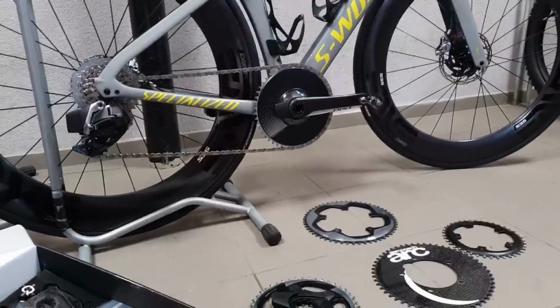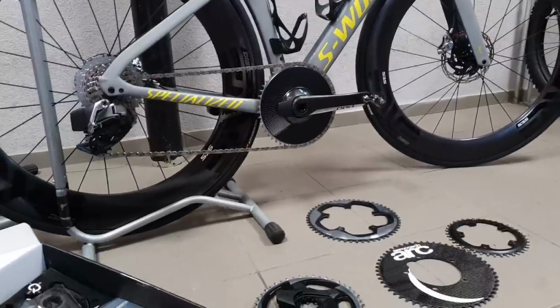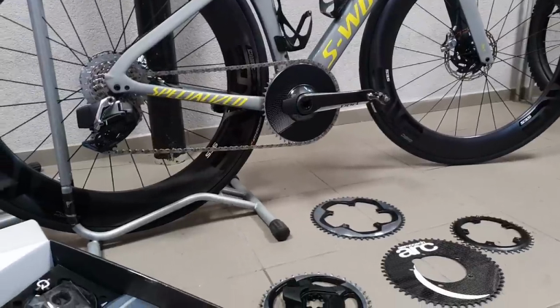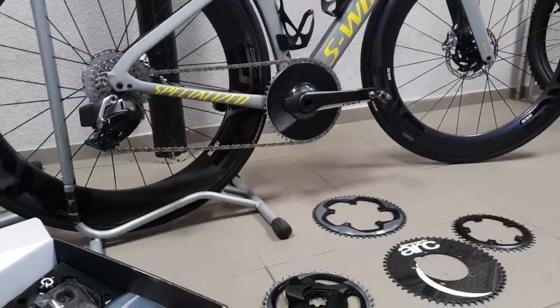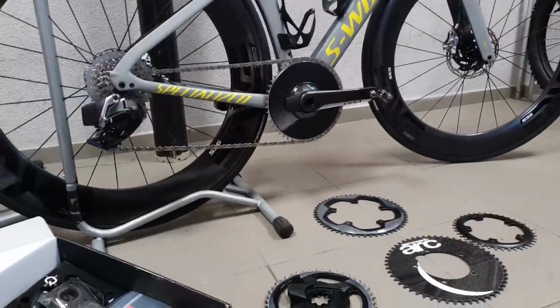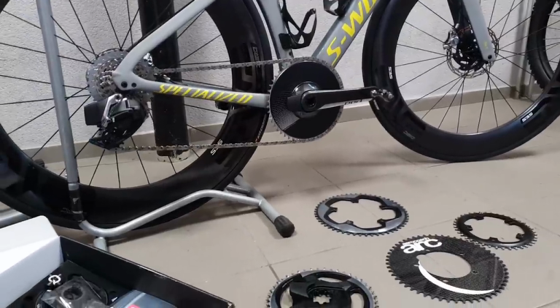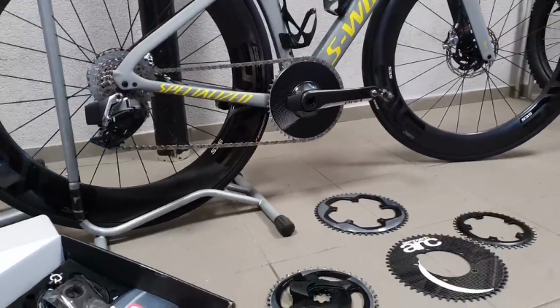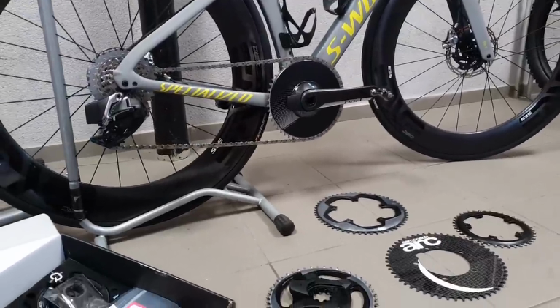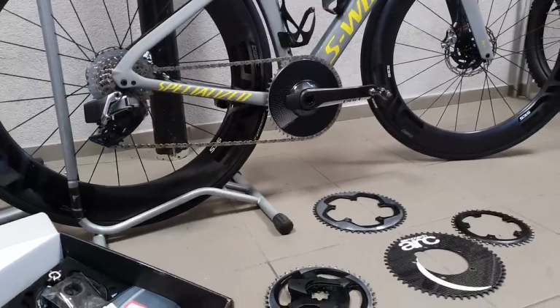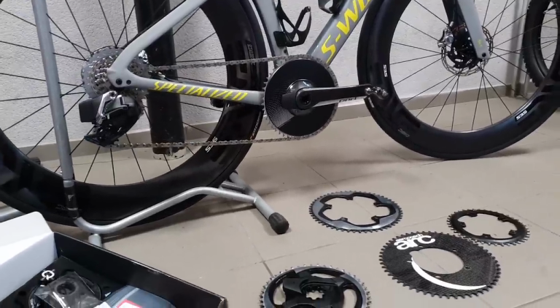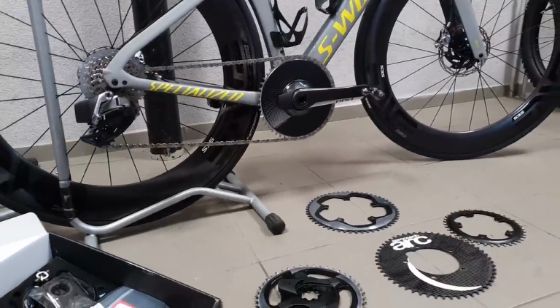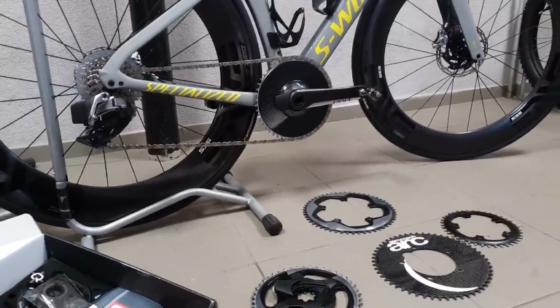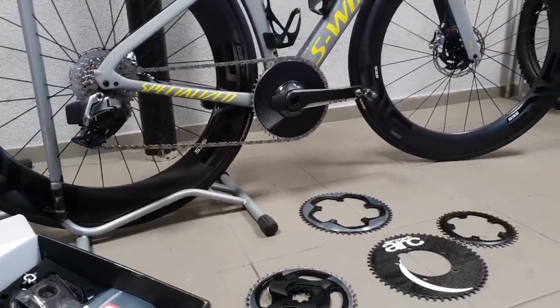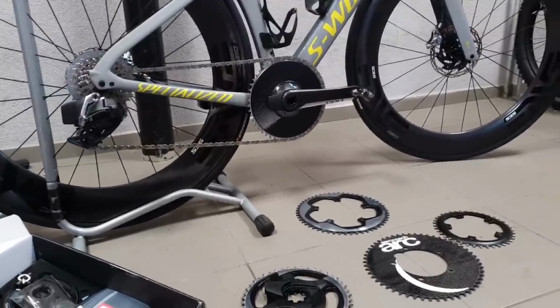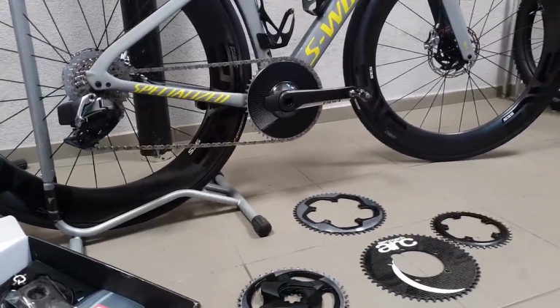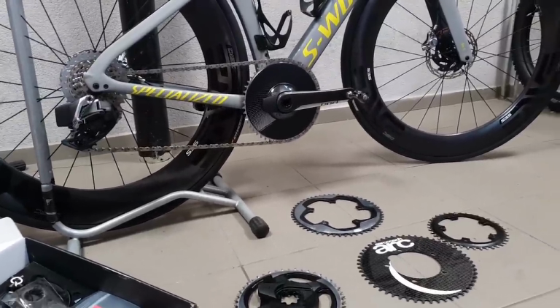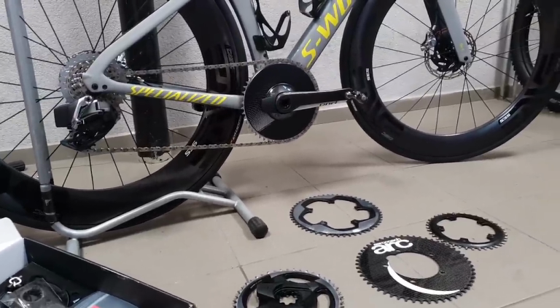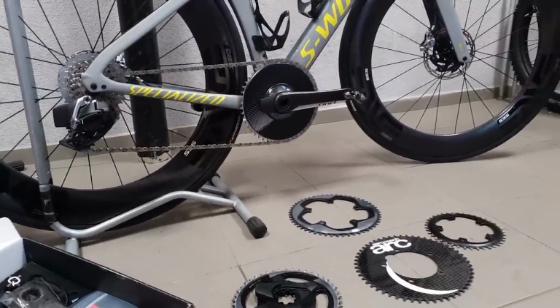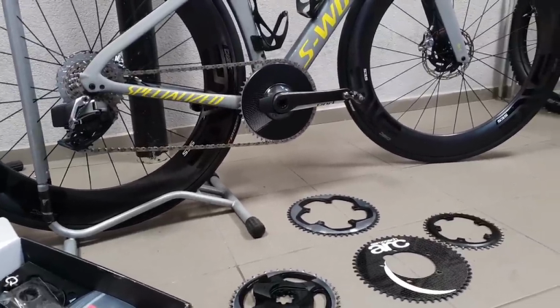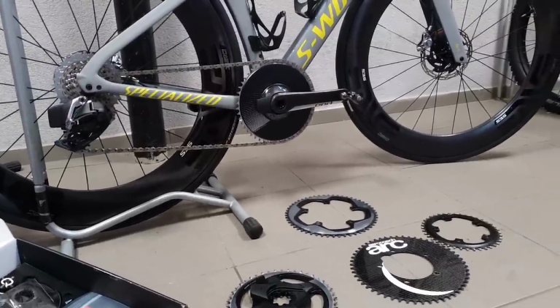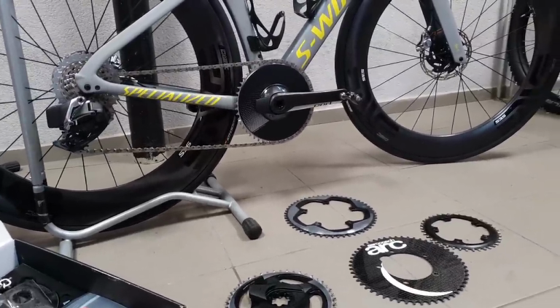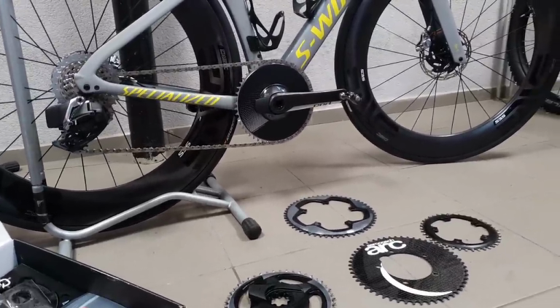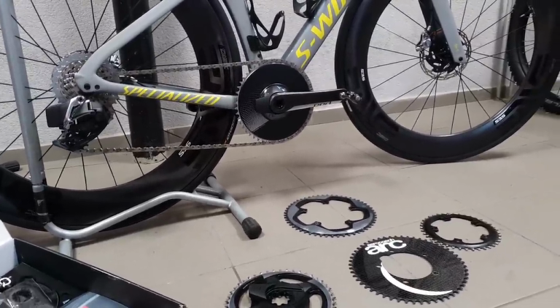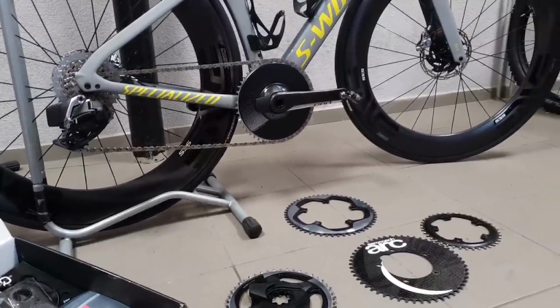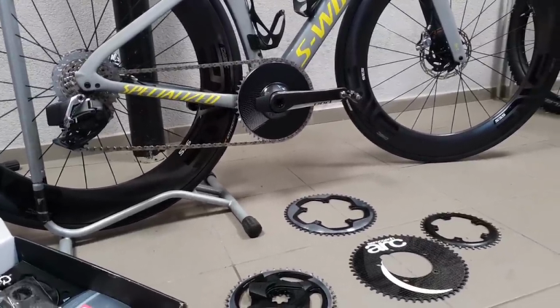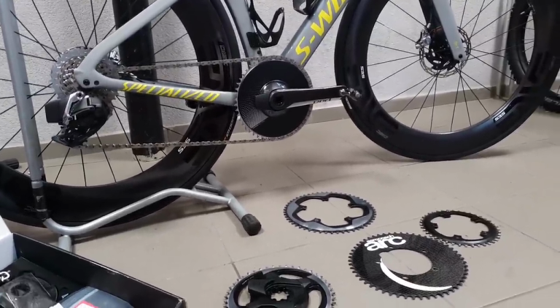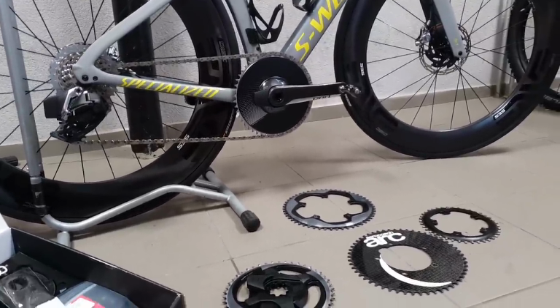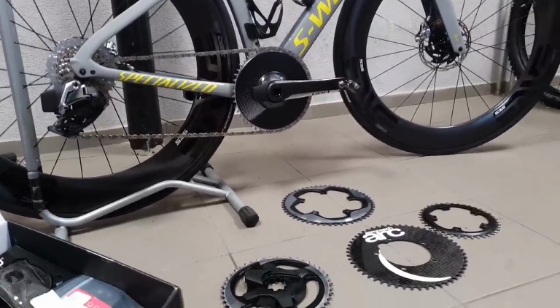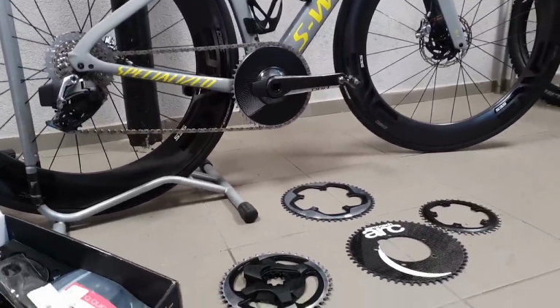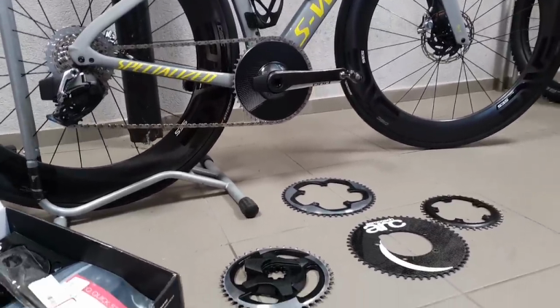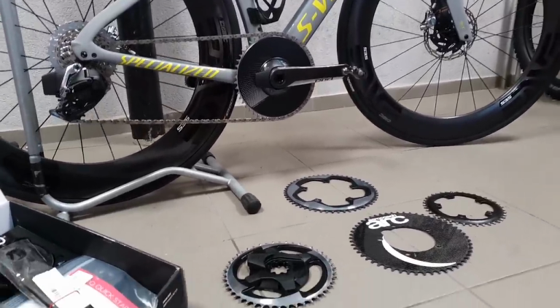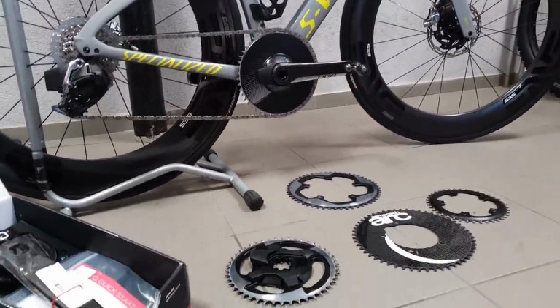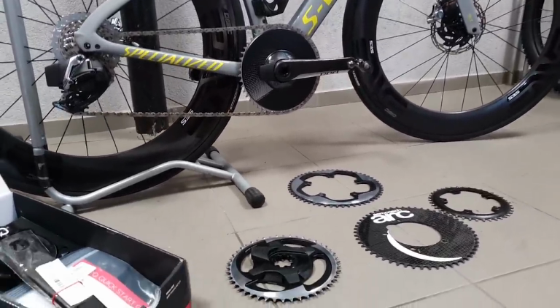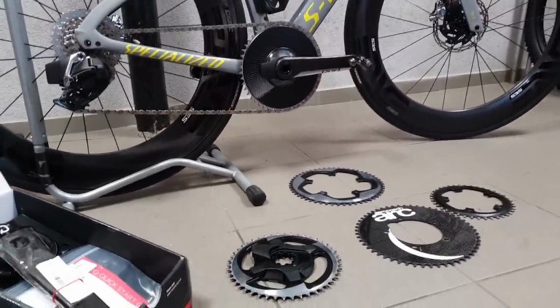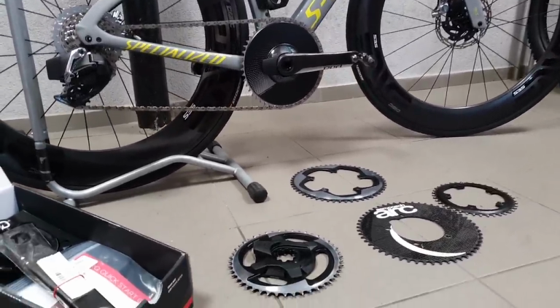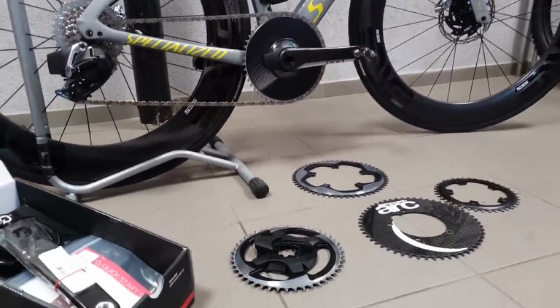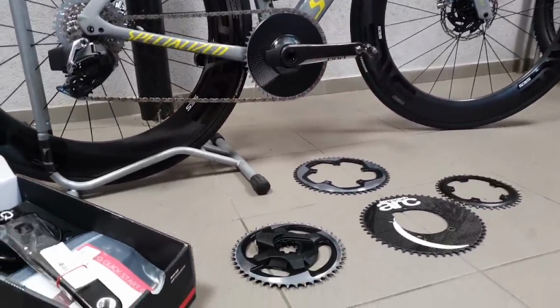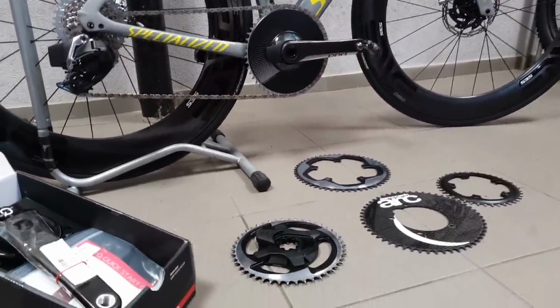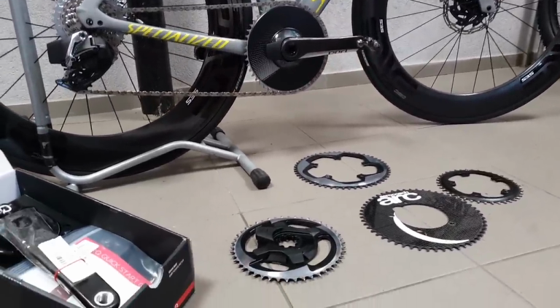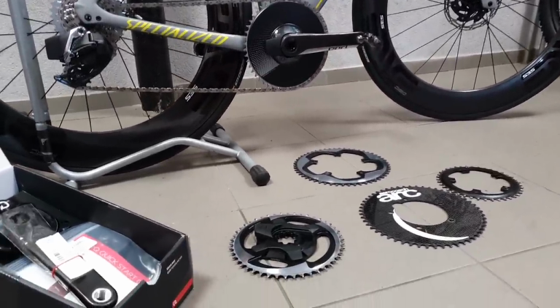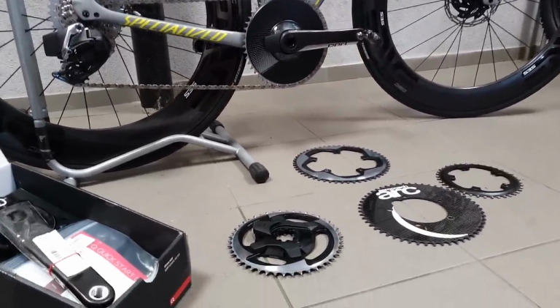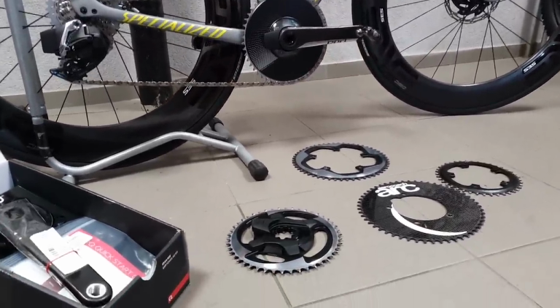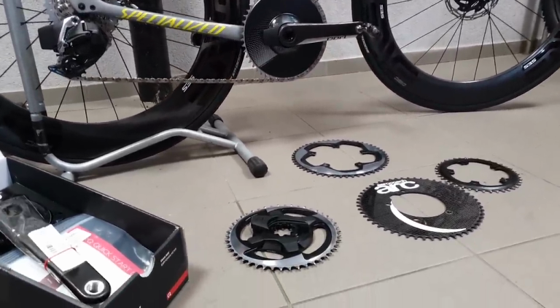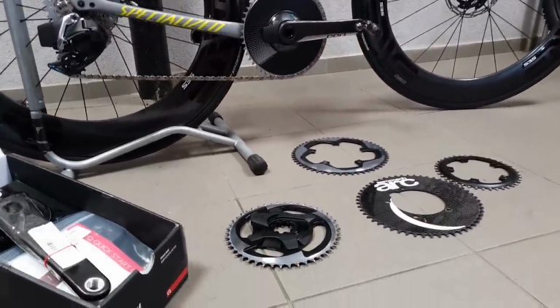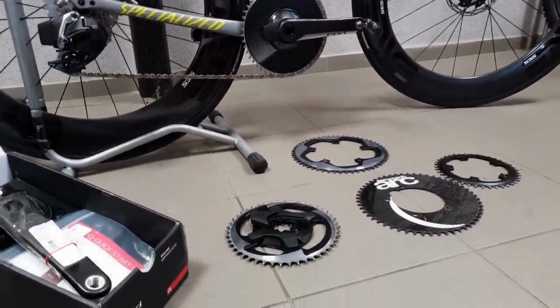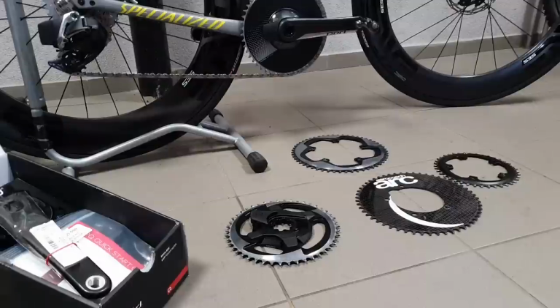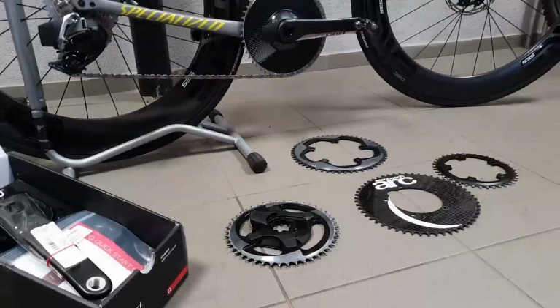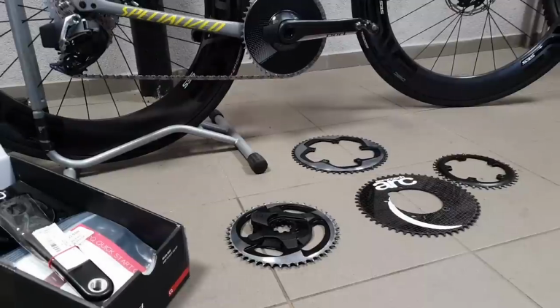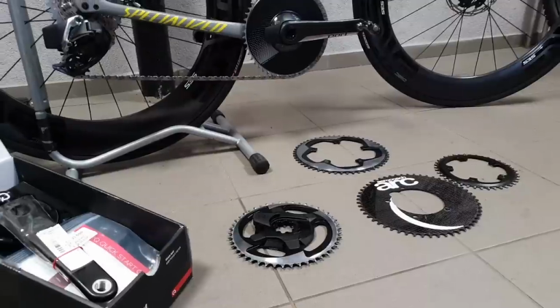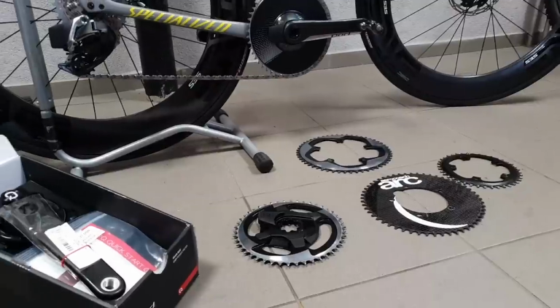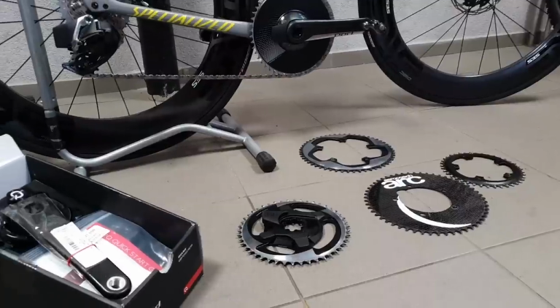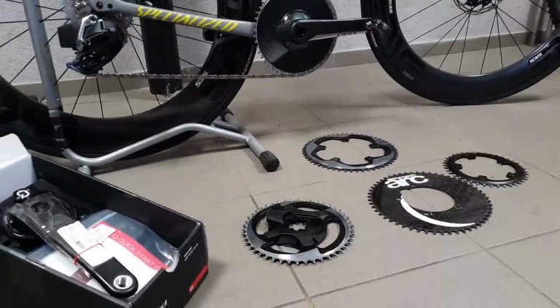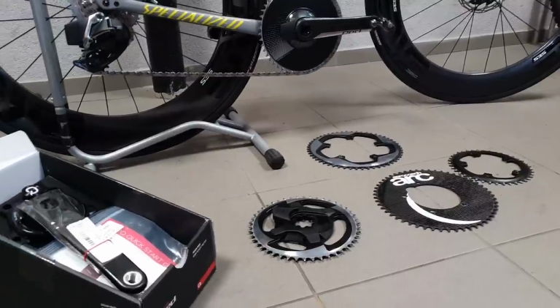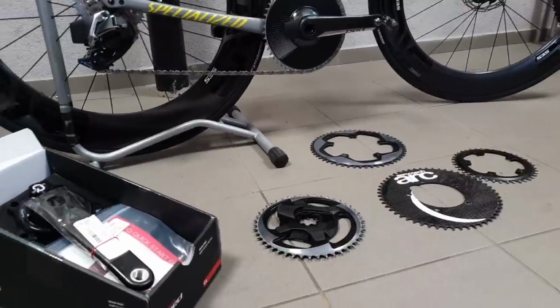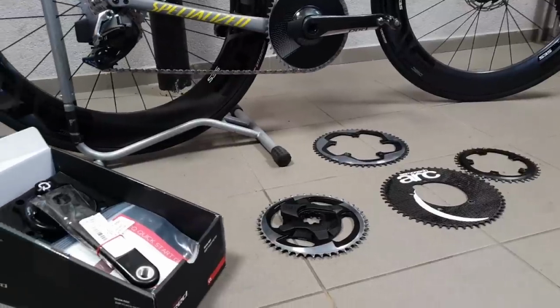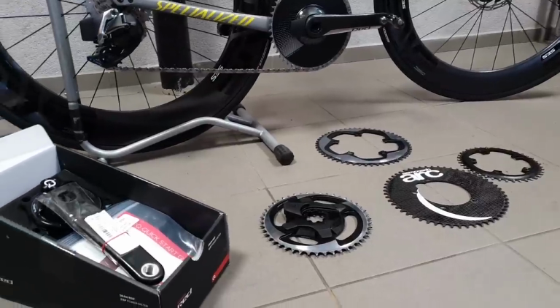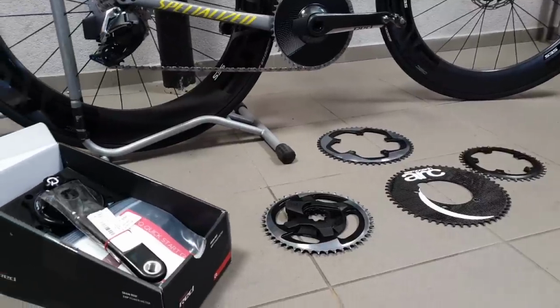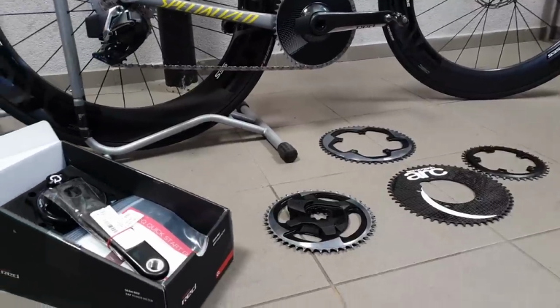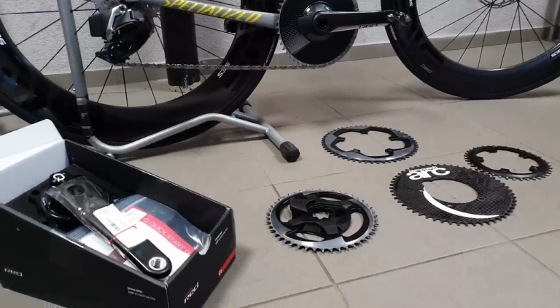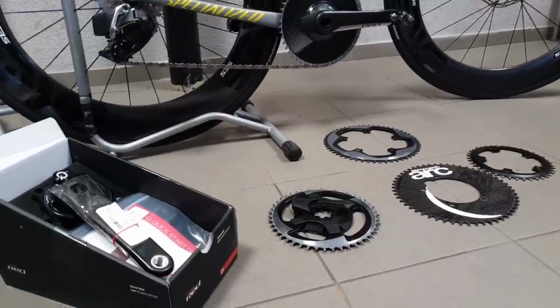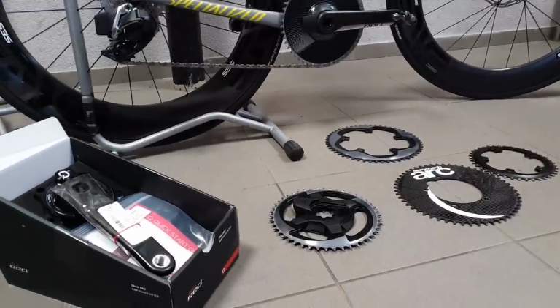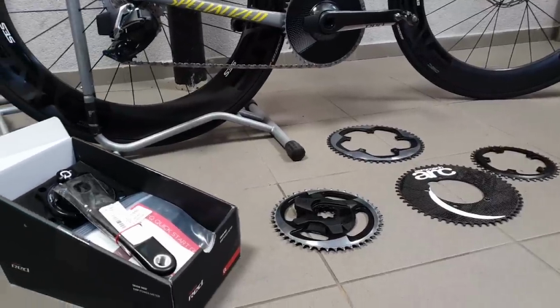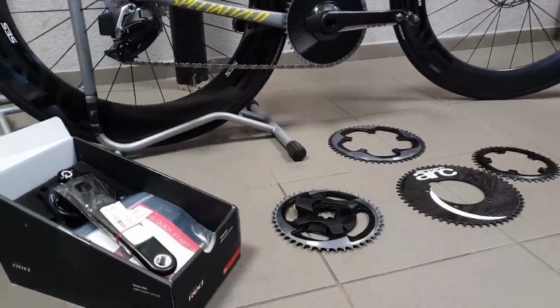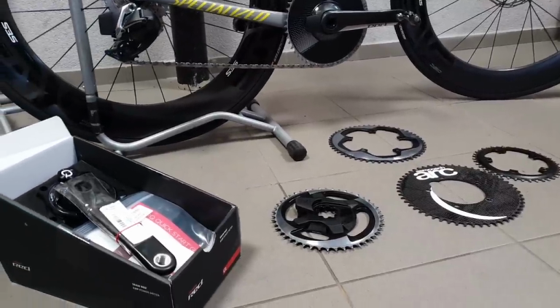Hi guys, Ren here and welcome to the workshop with a technical video today about SRAM's newest power meters.